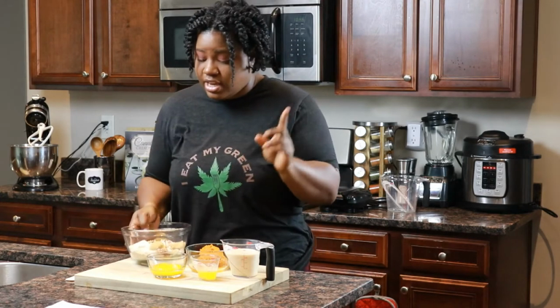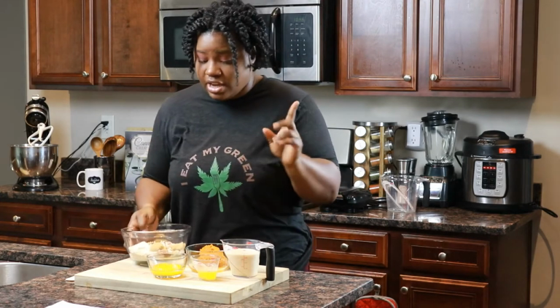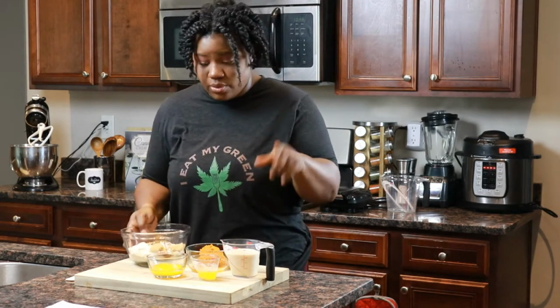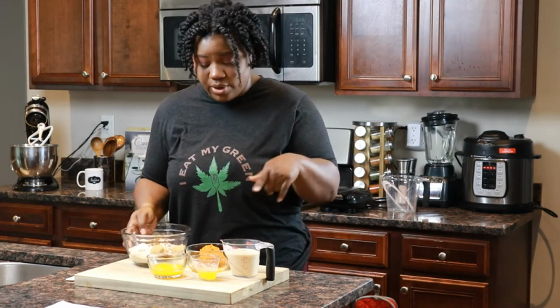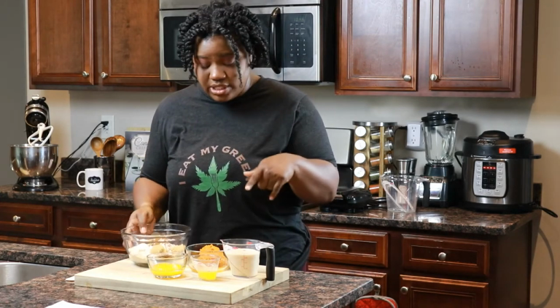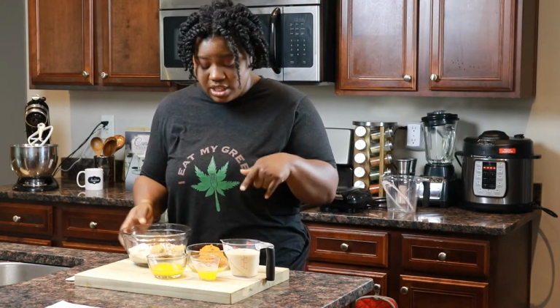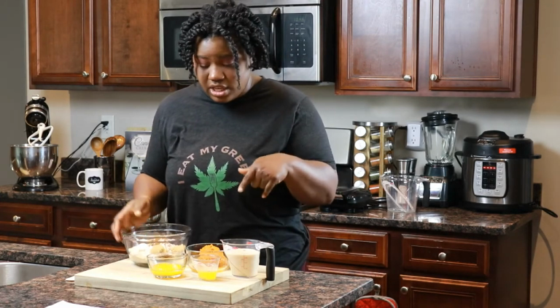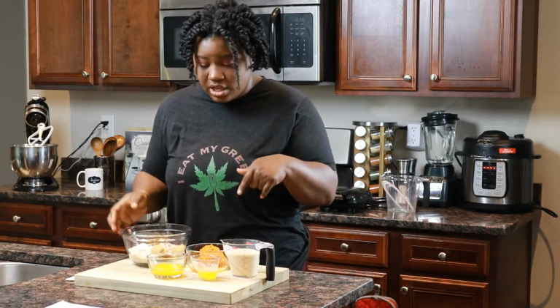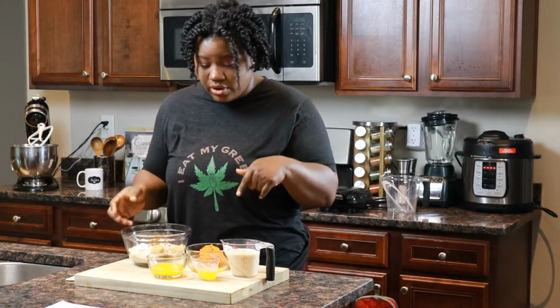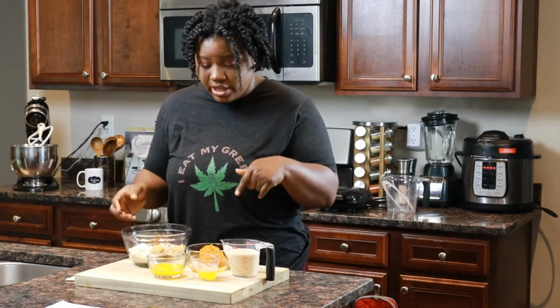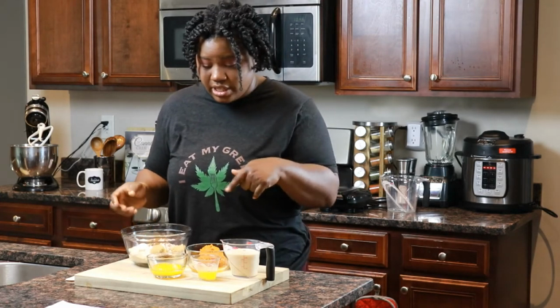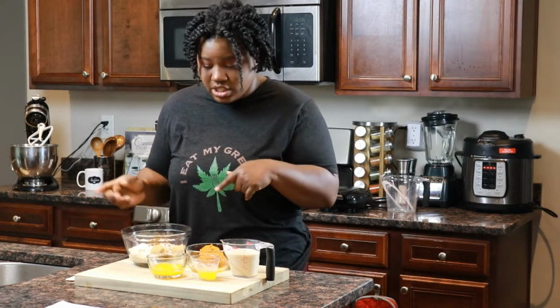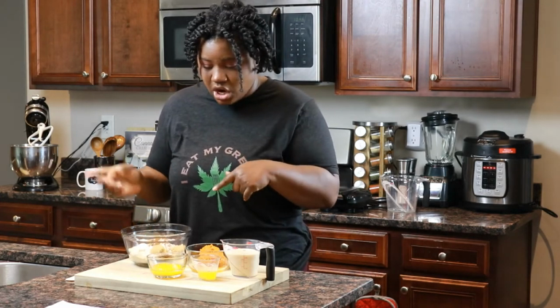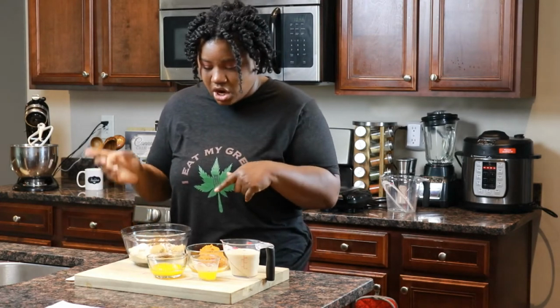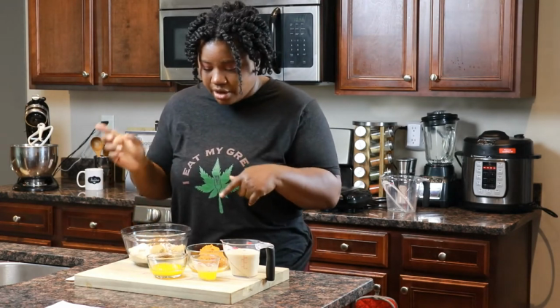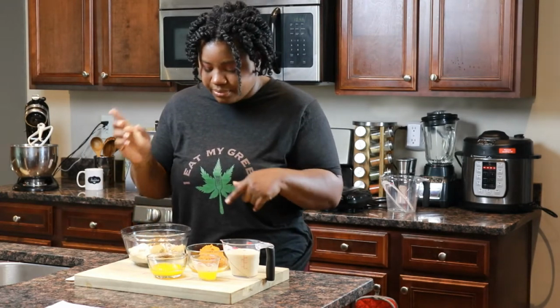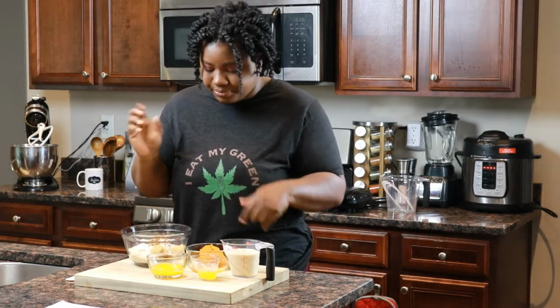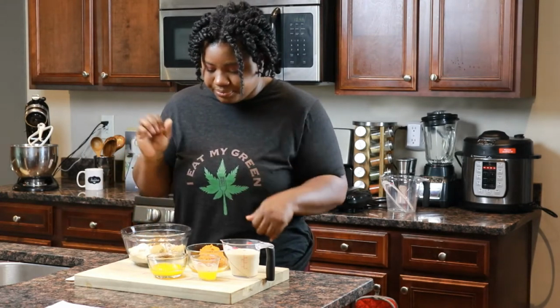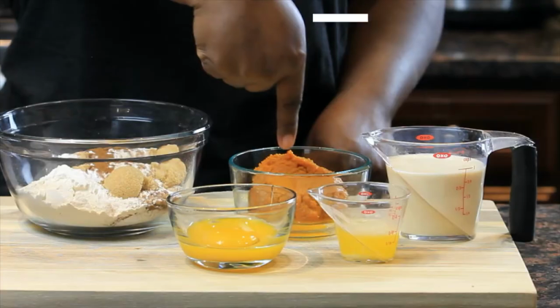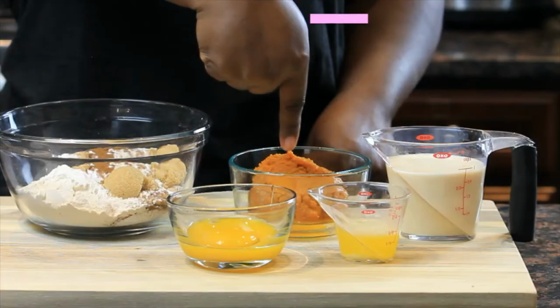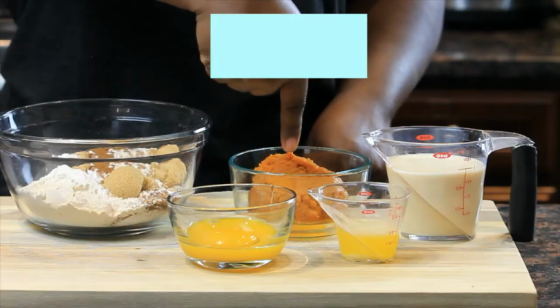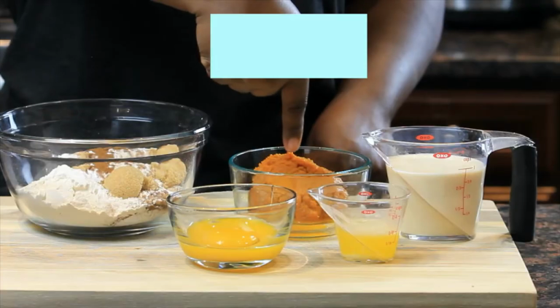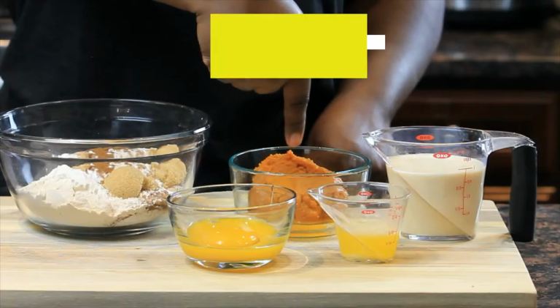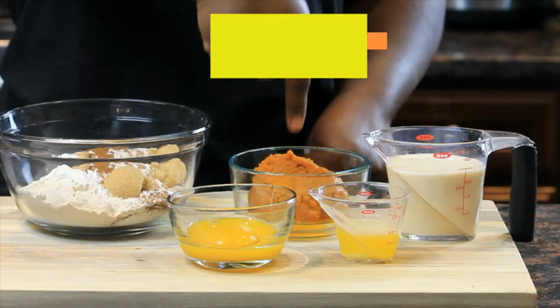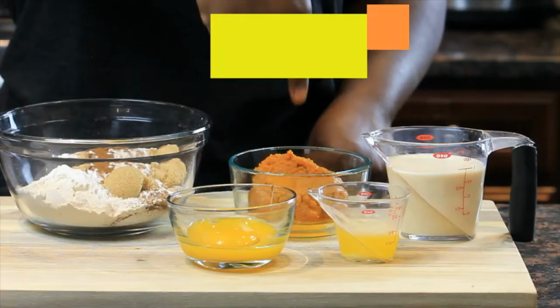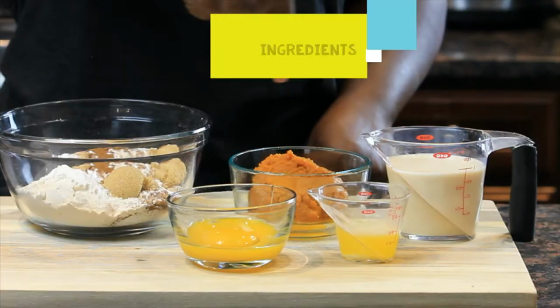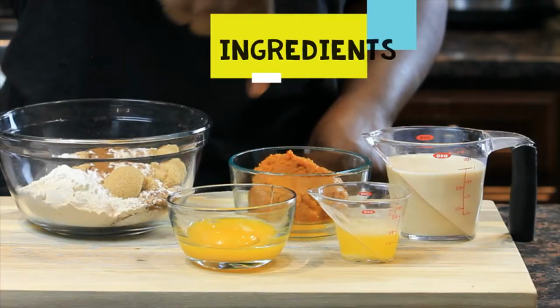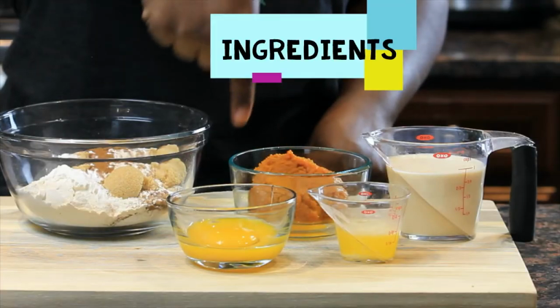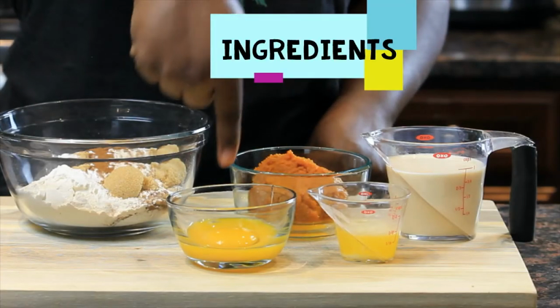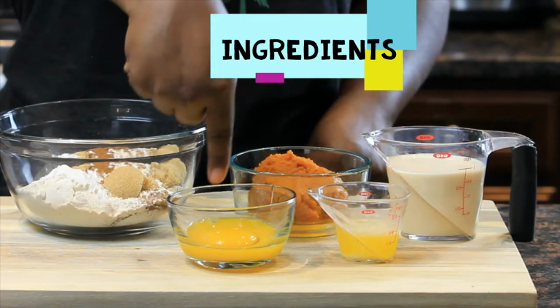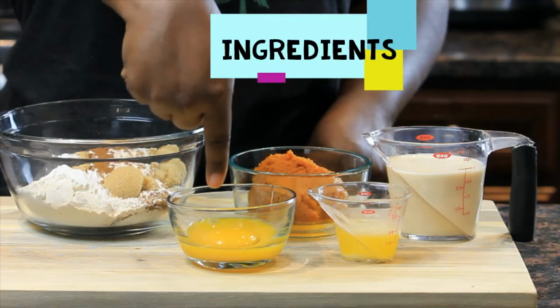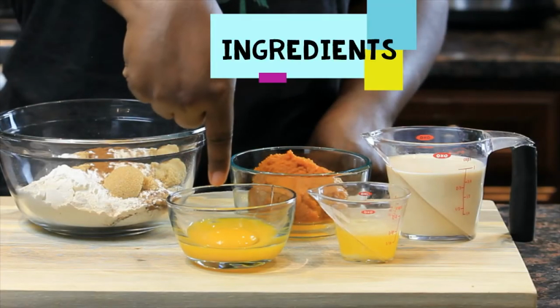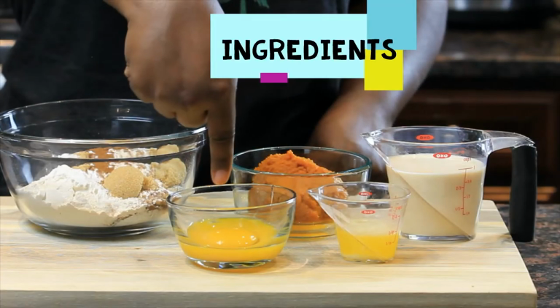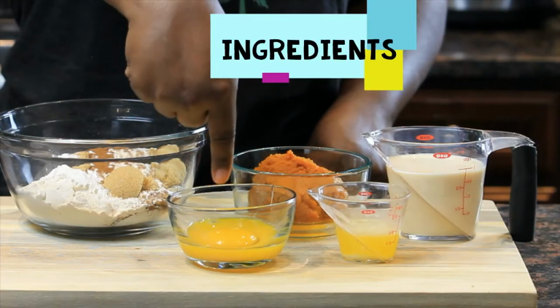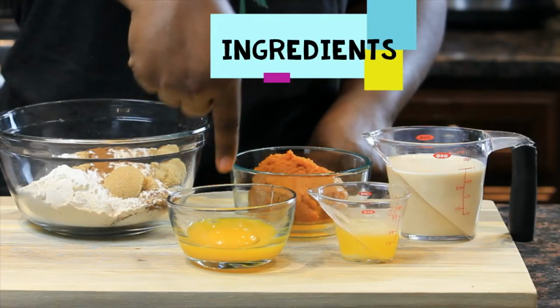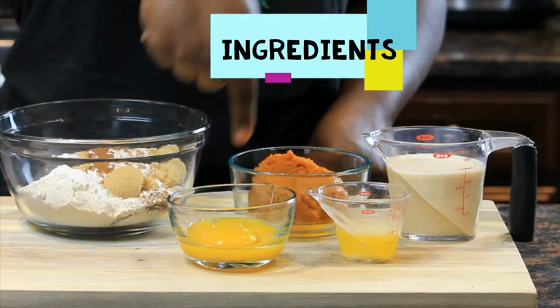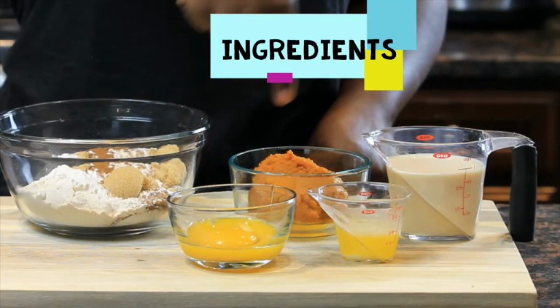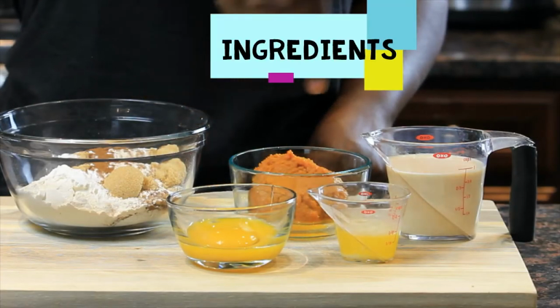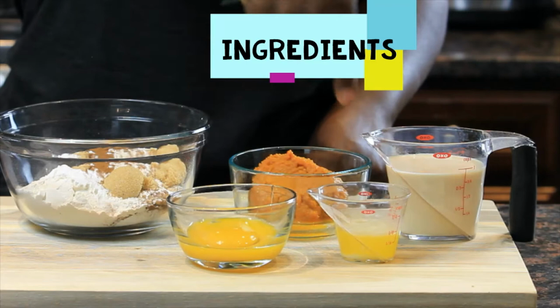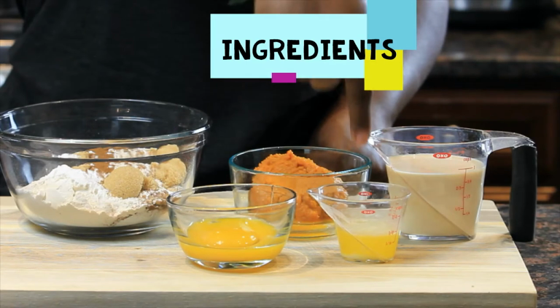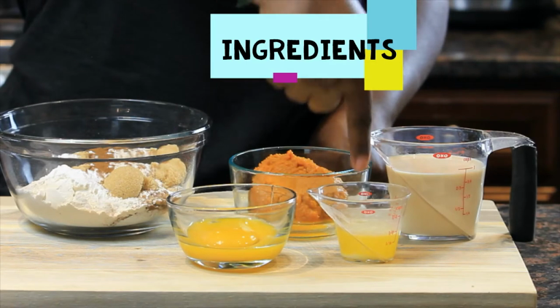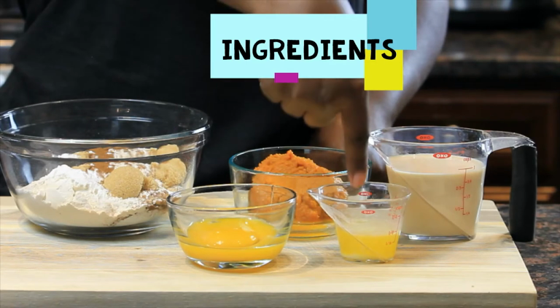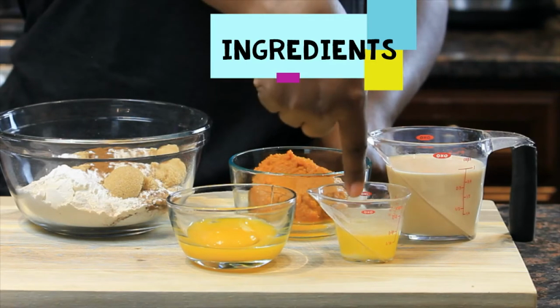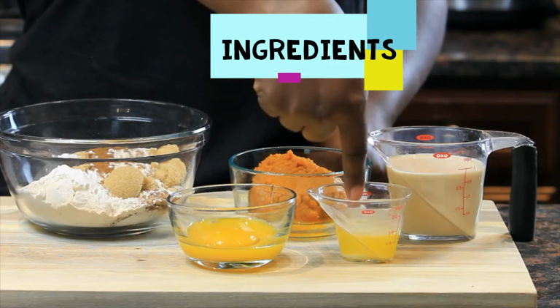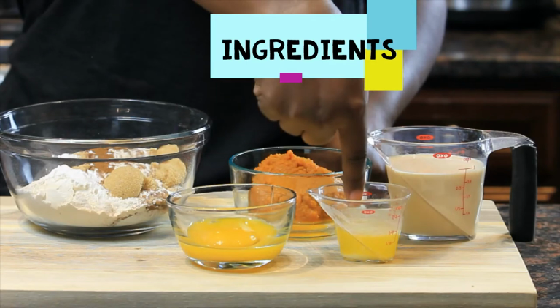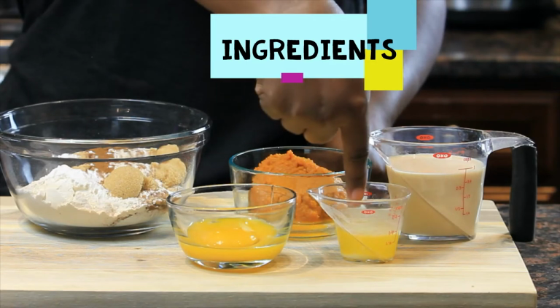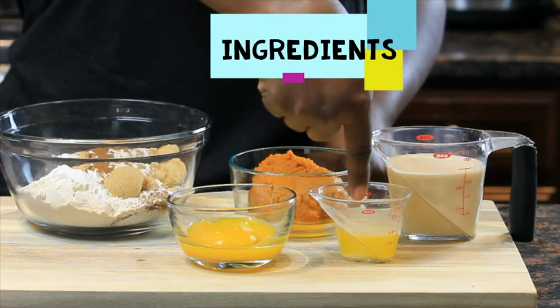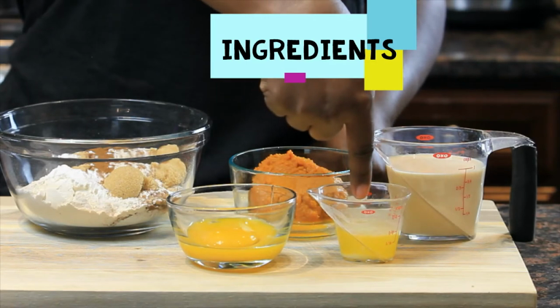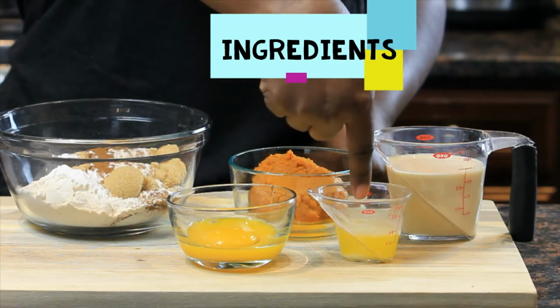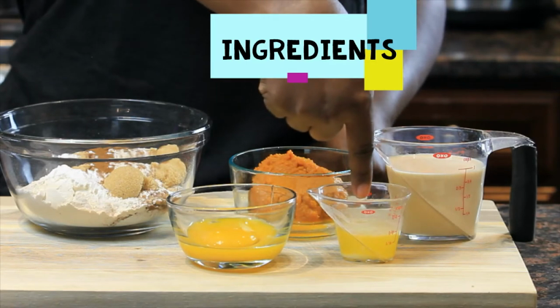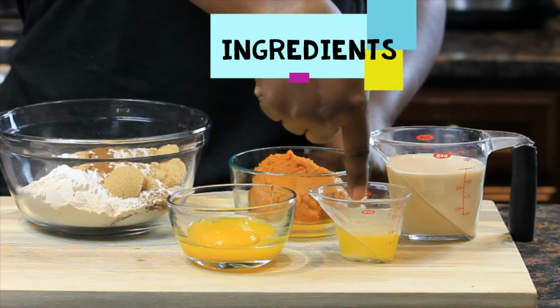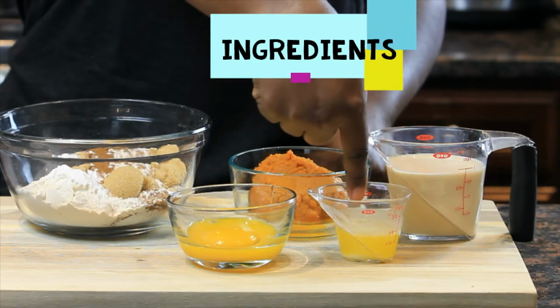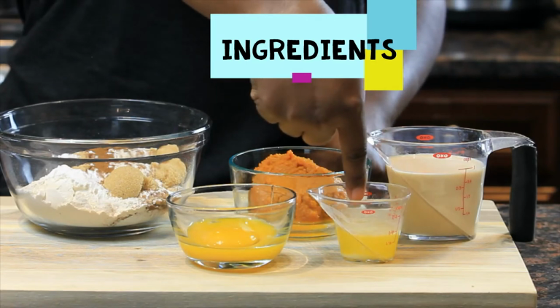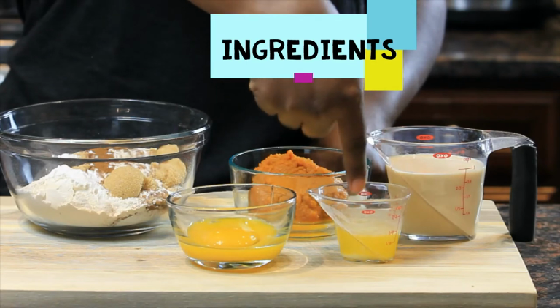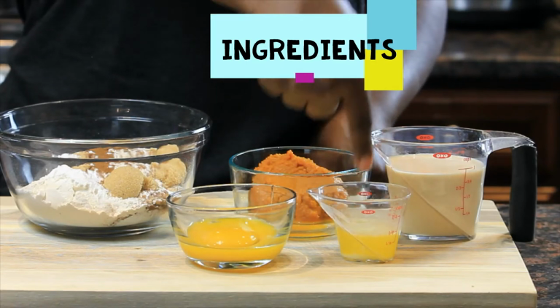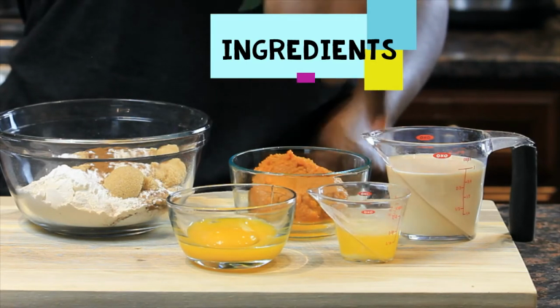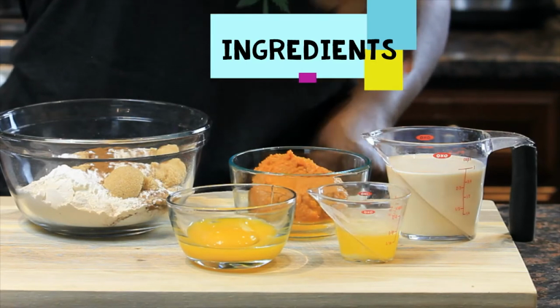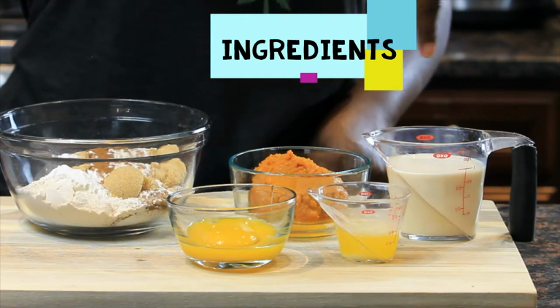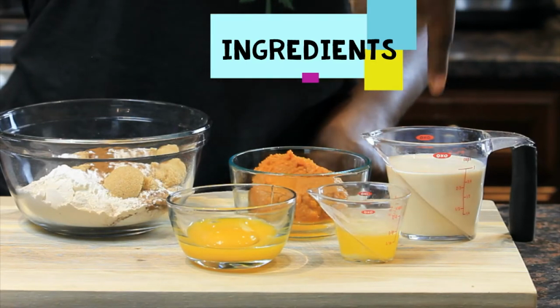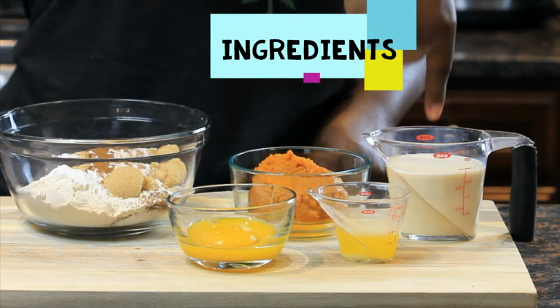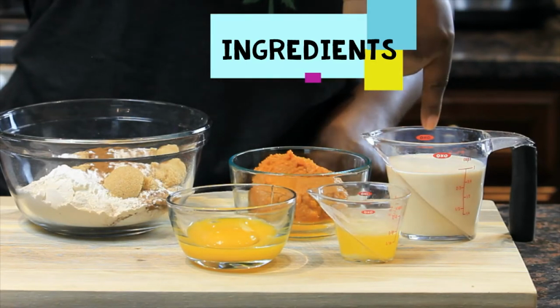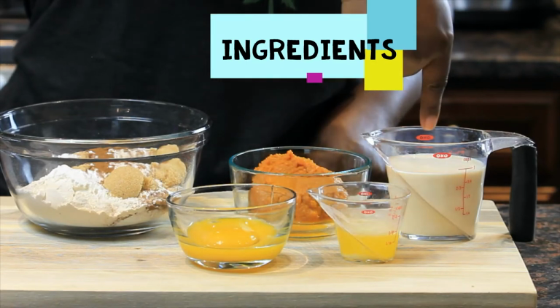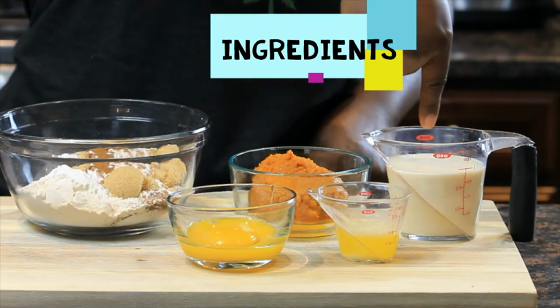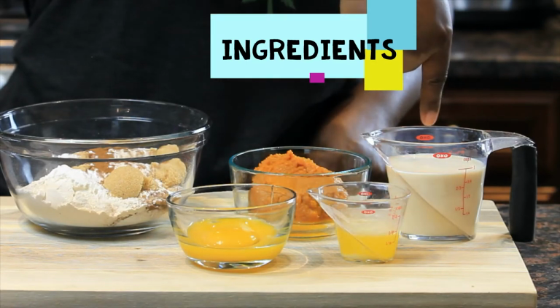The rest of the ingredients are pumpkin puree, eggs, cannabis butter melted, and milk.